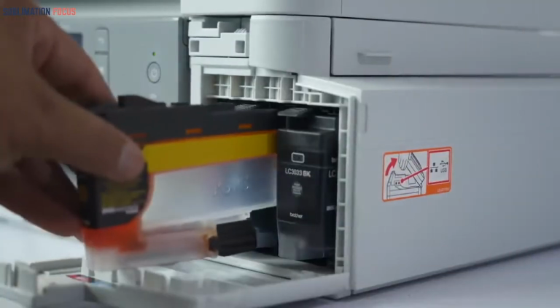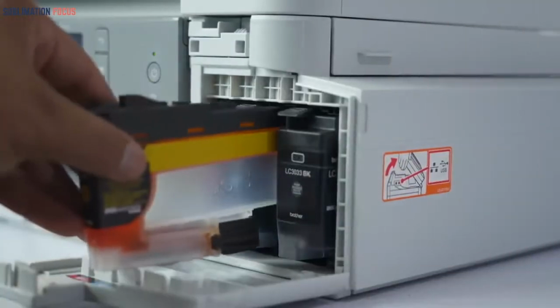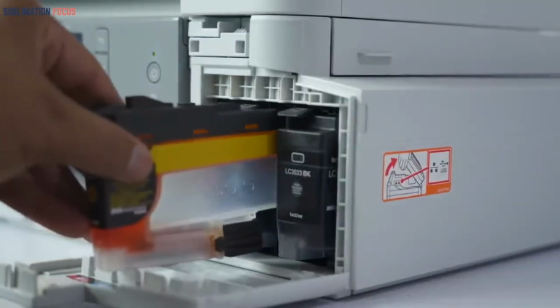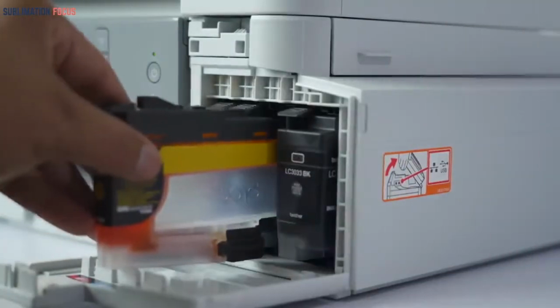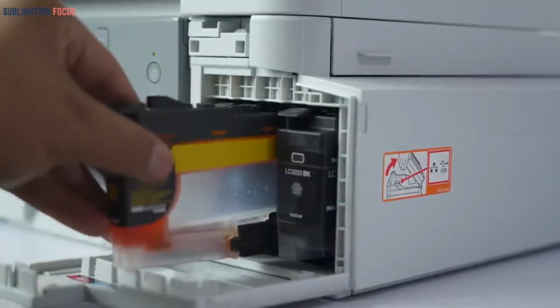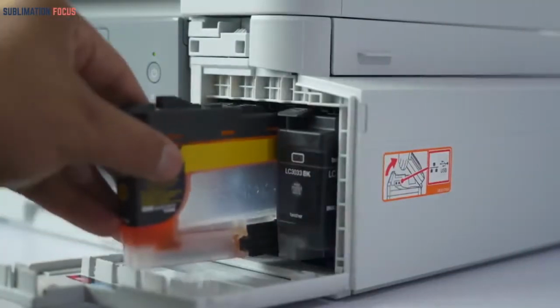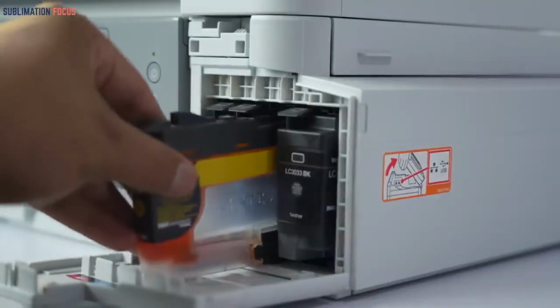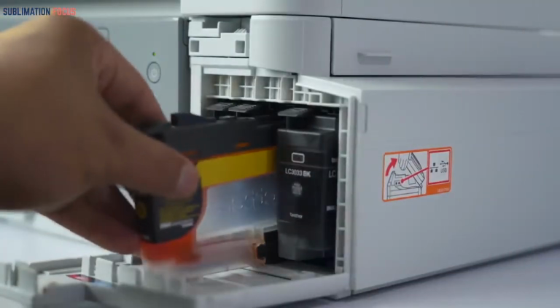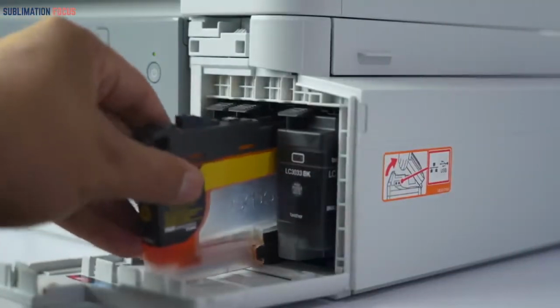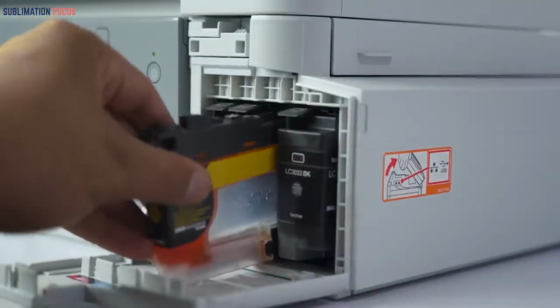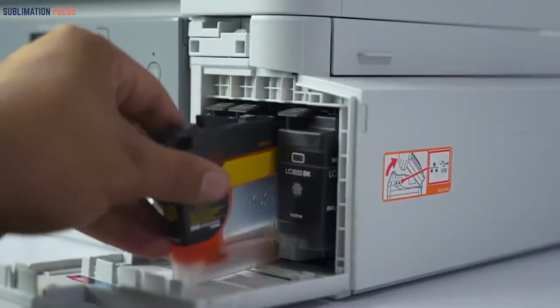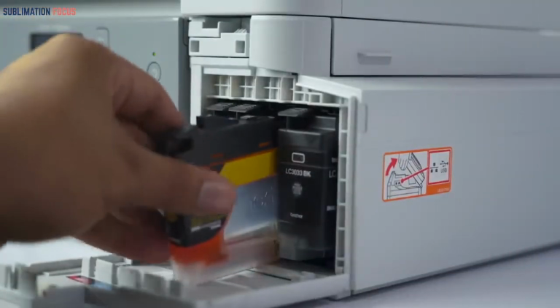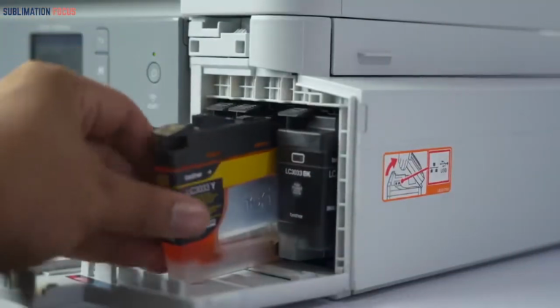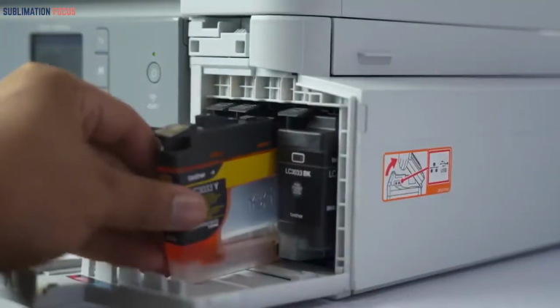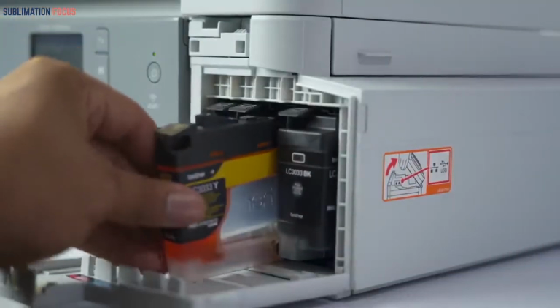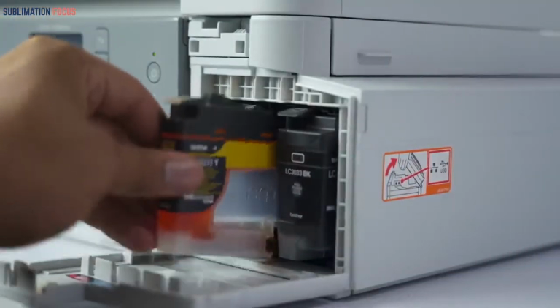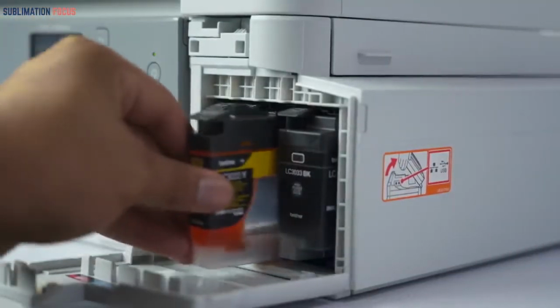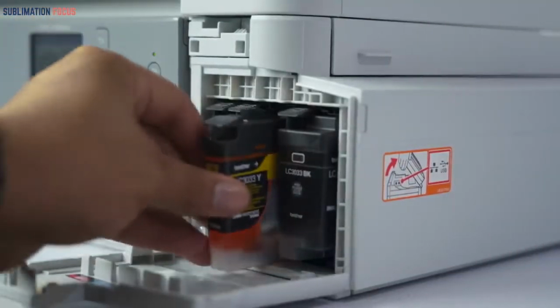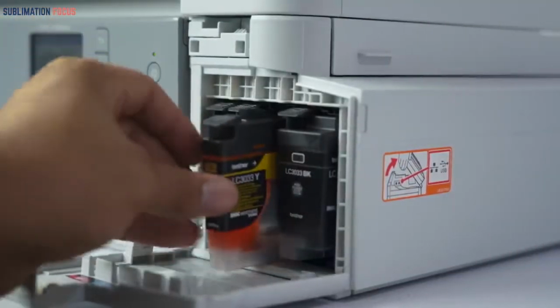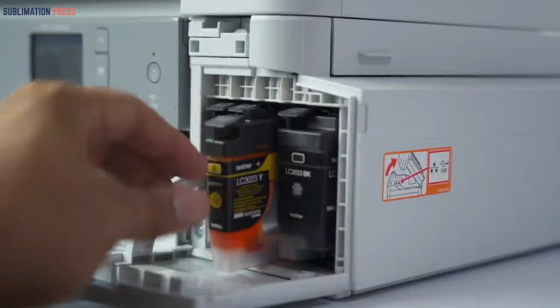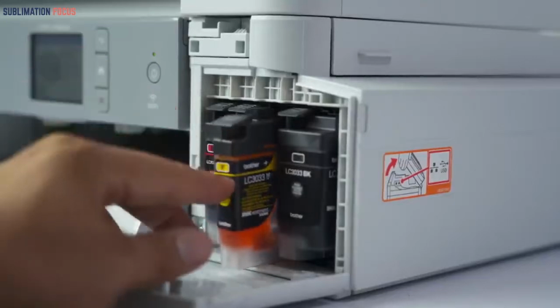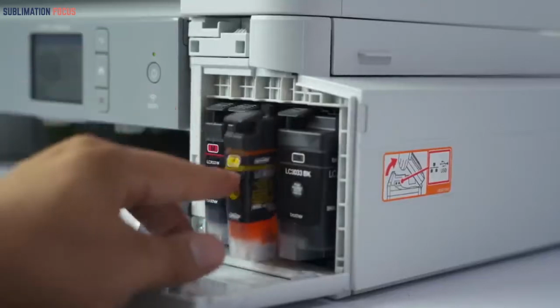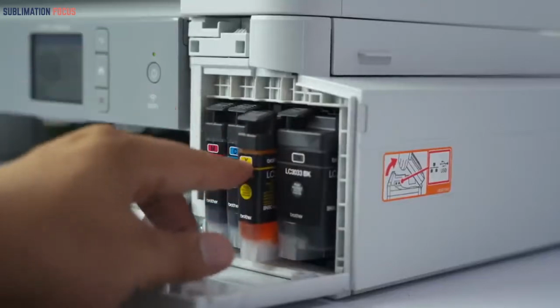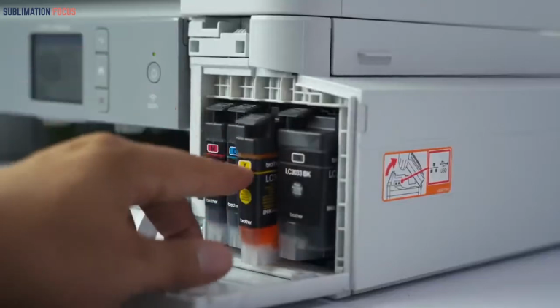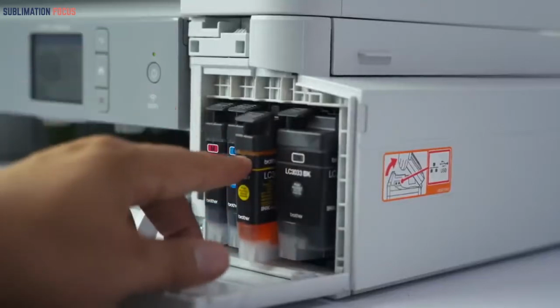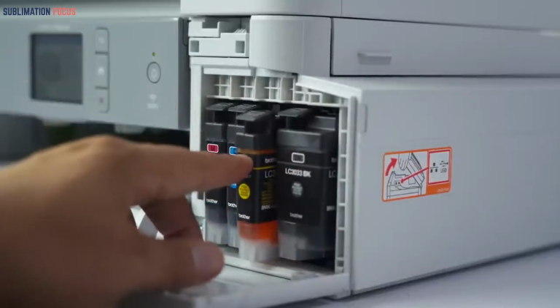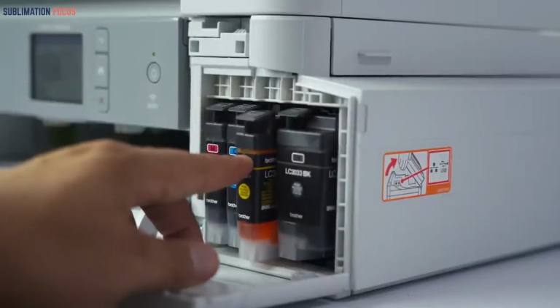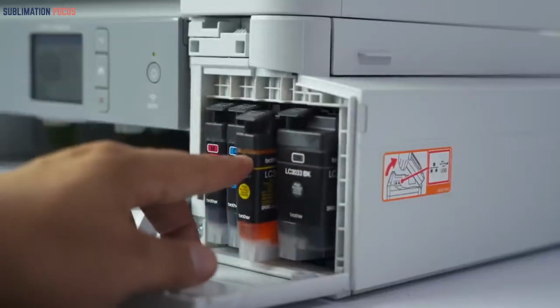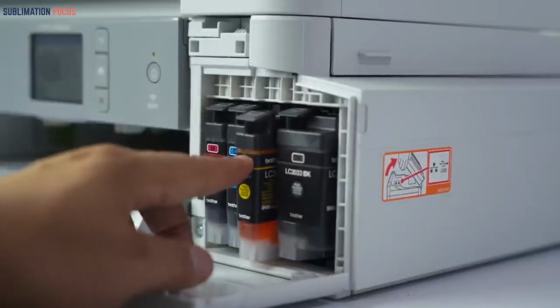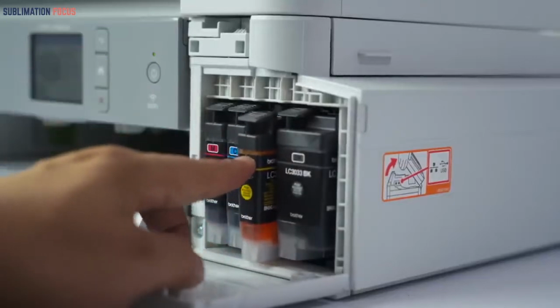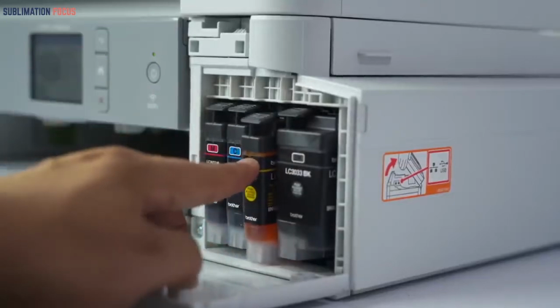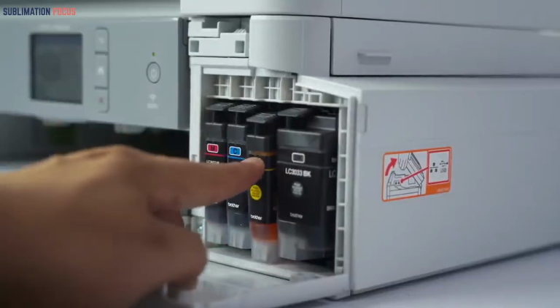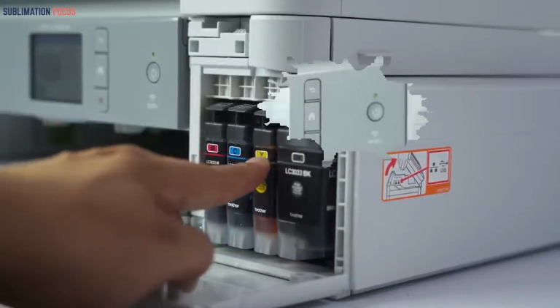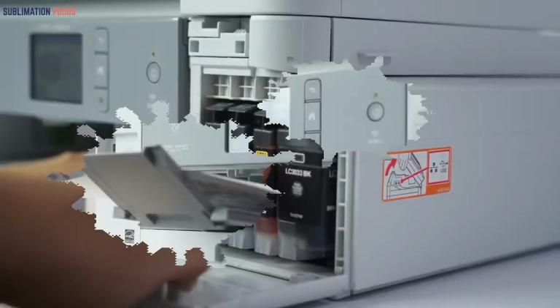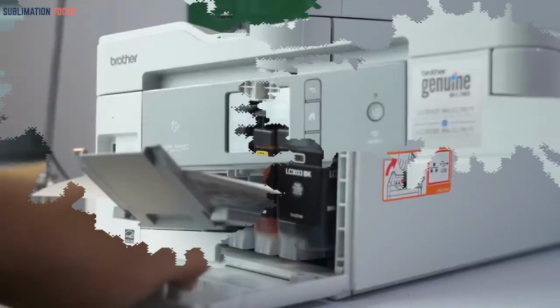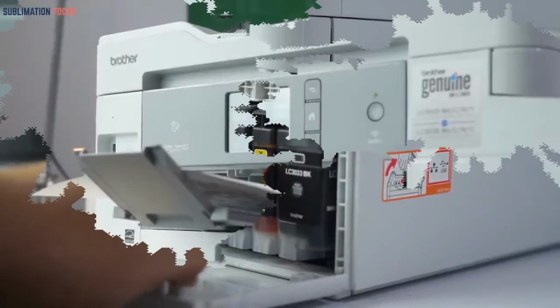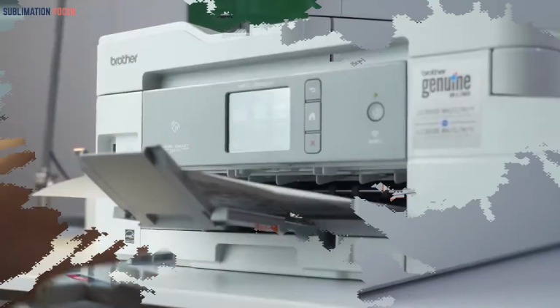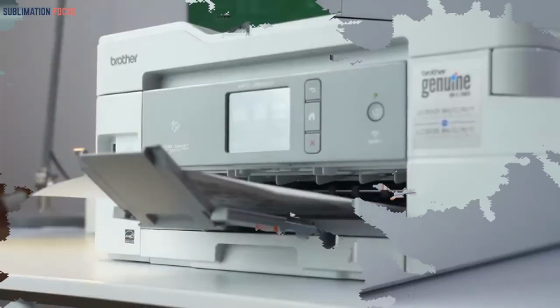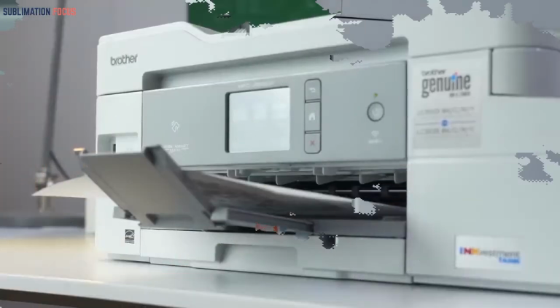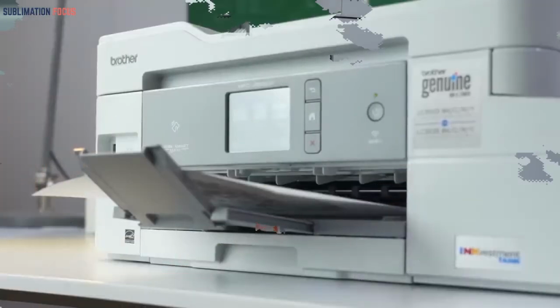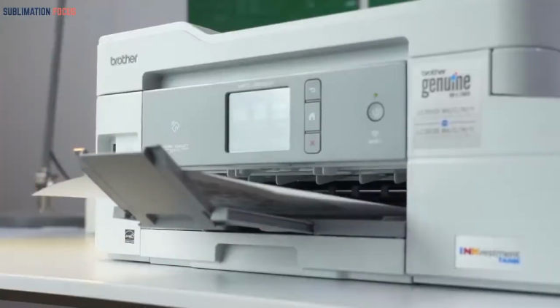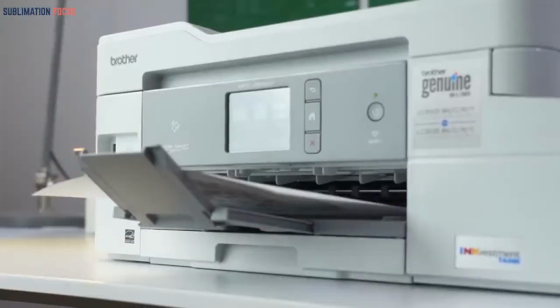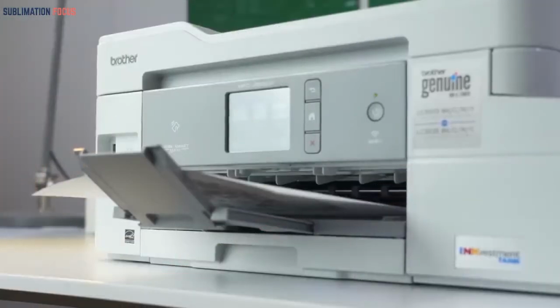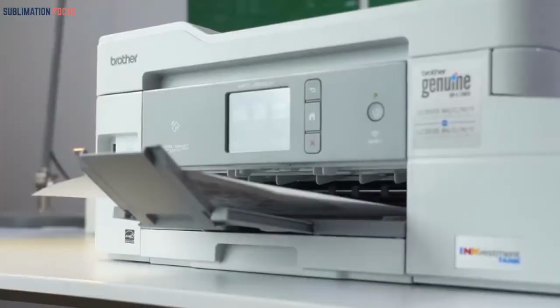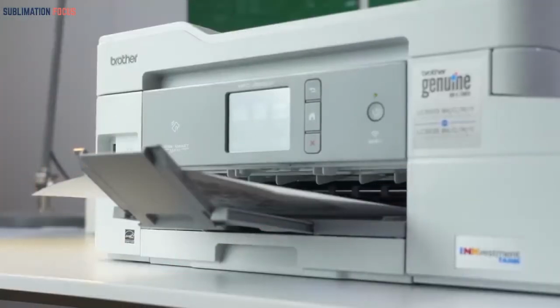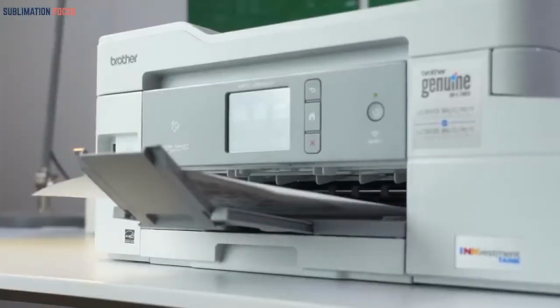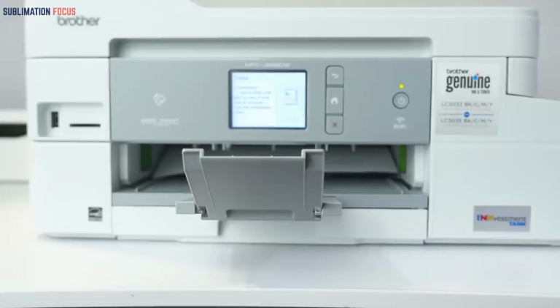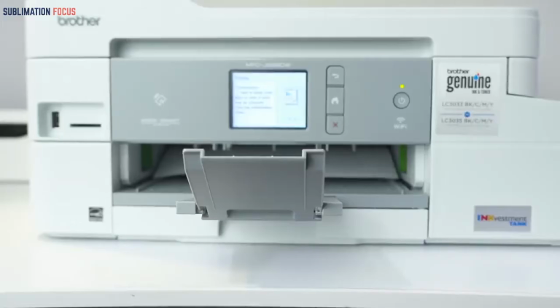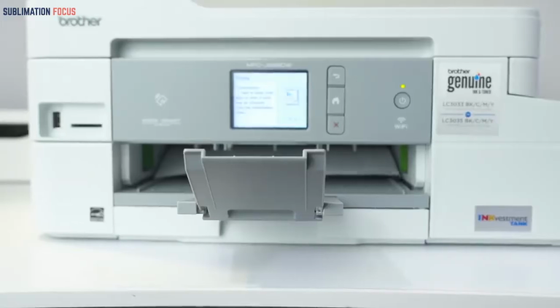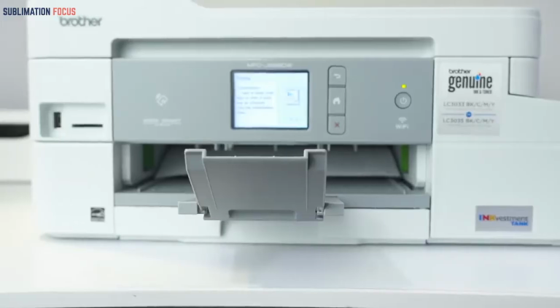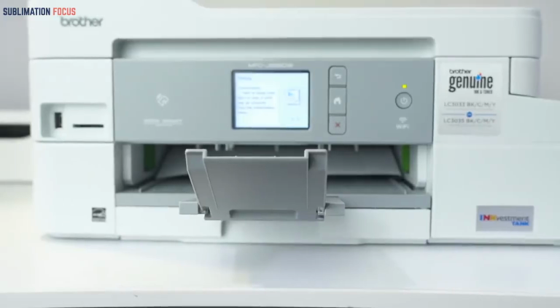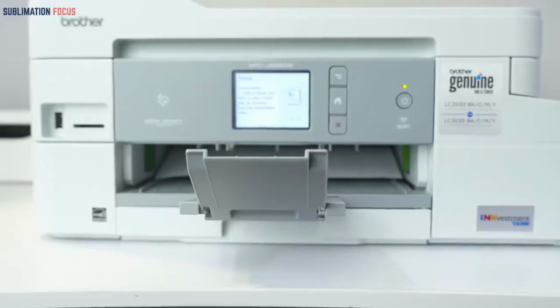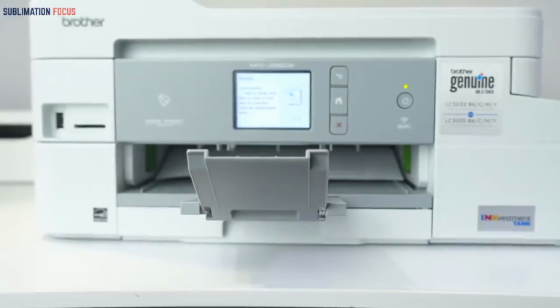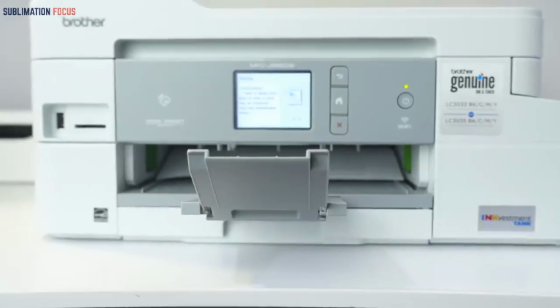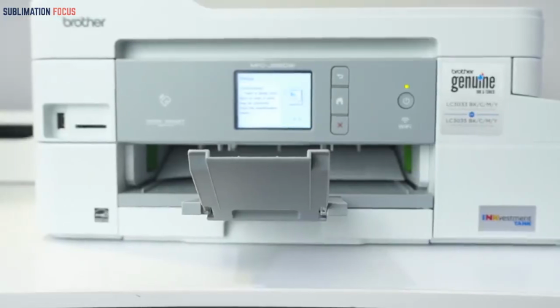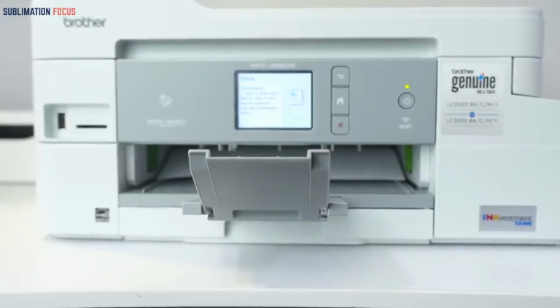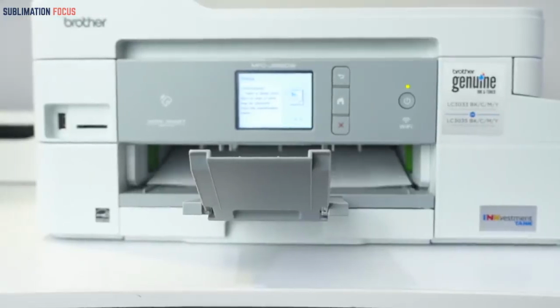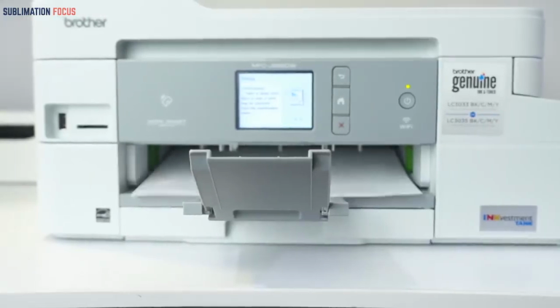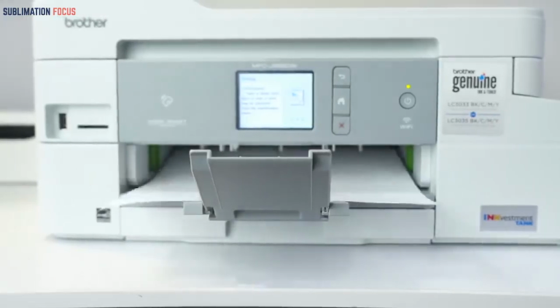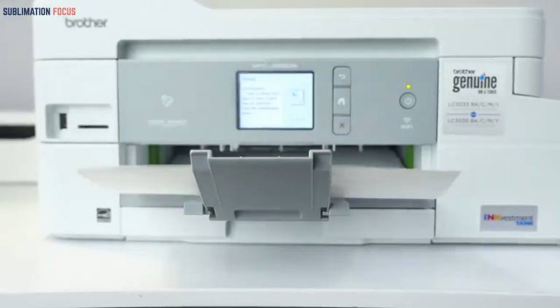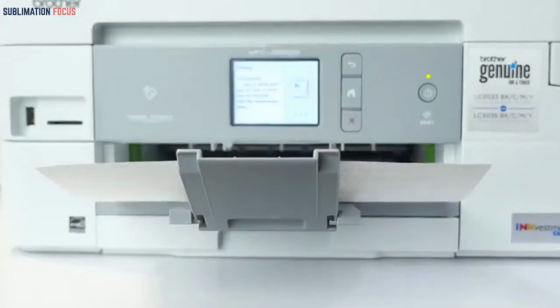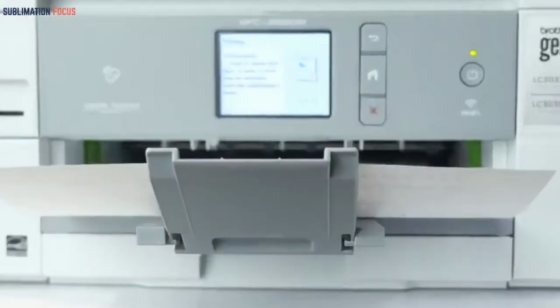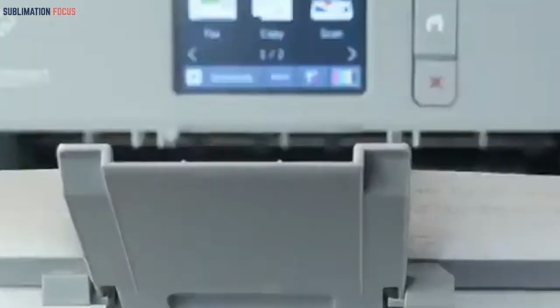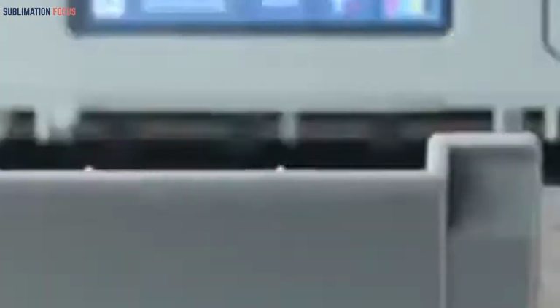On the downside, the speed of the printer is a little slow and there is no auto duplex printing on both sides.